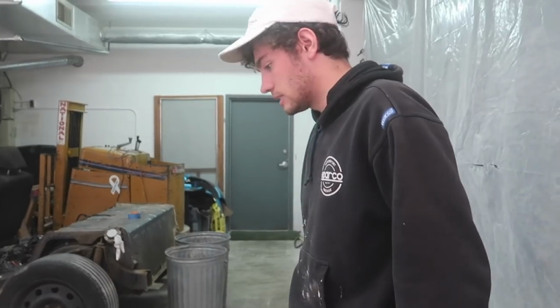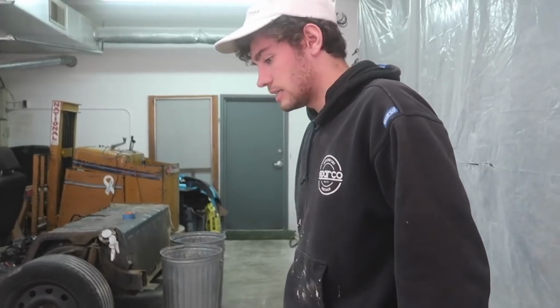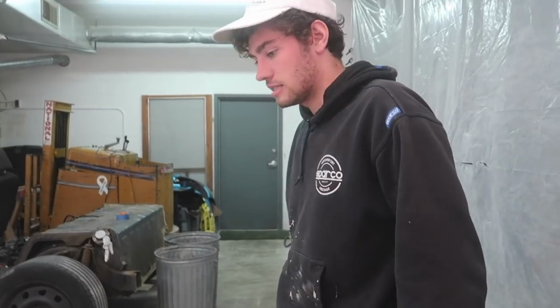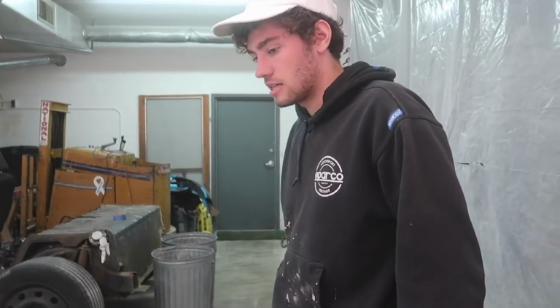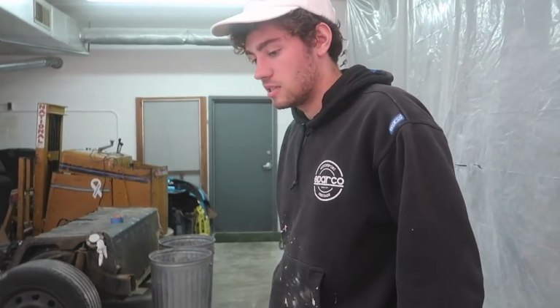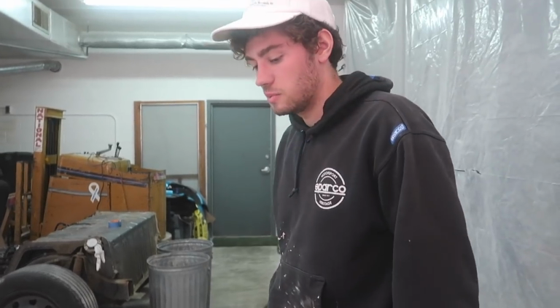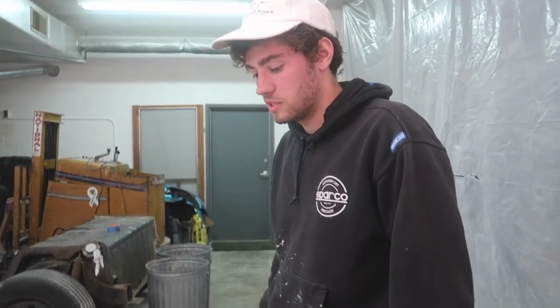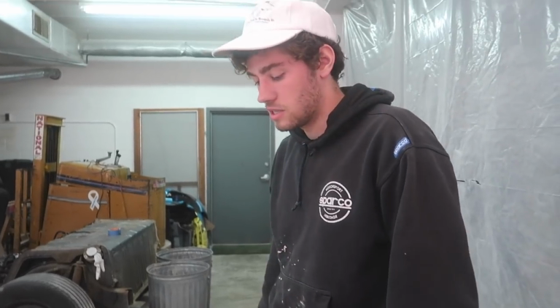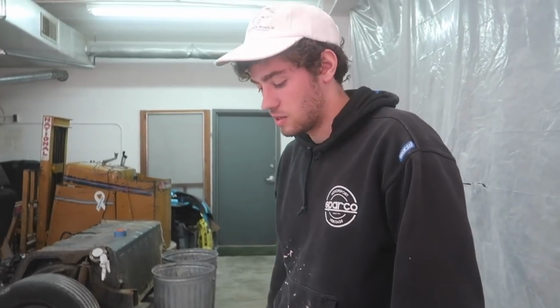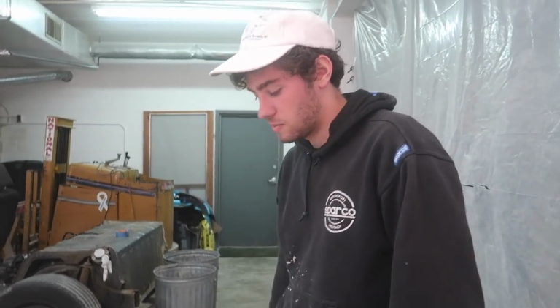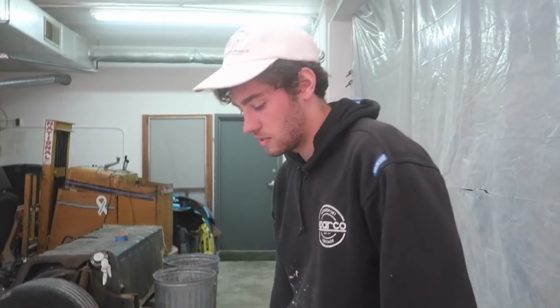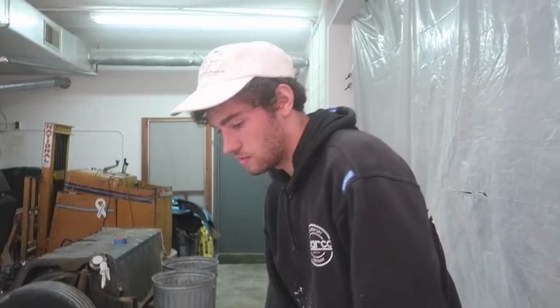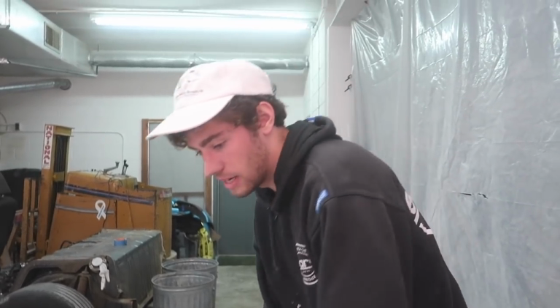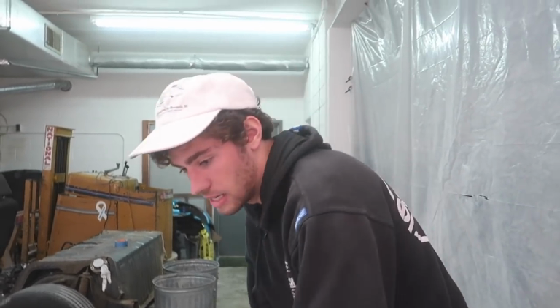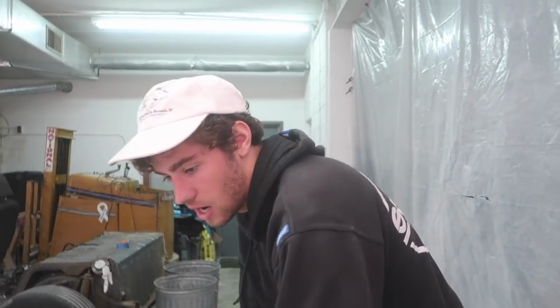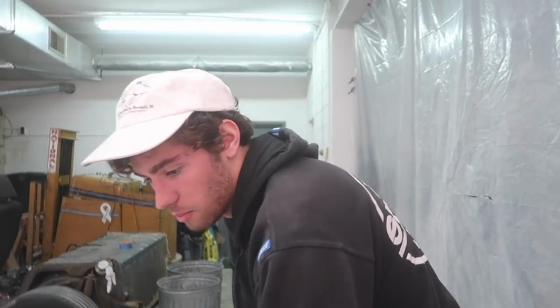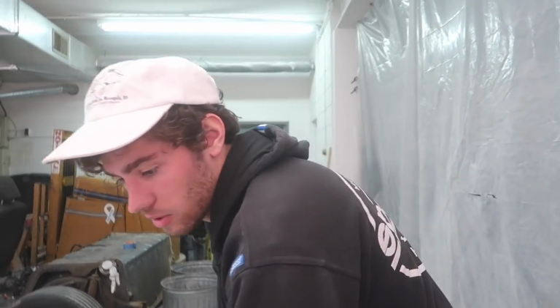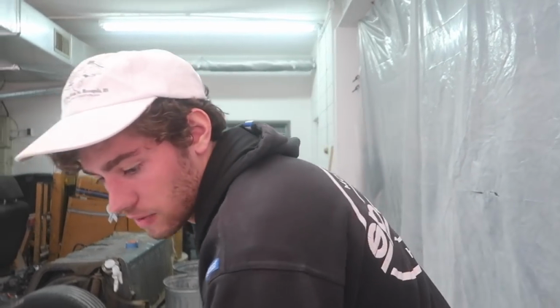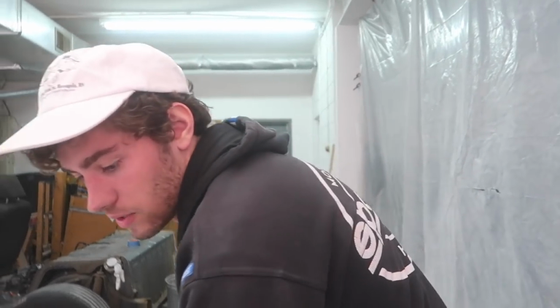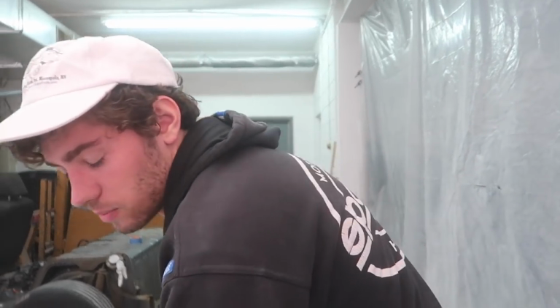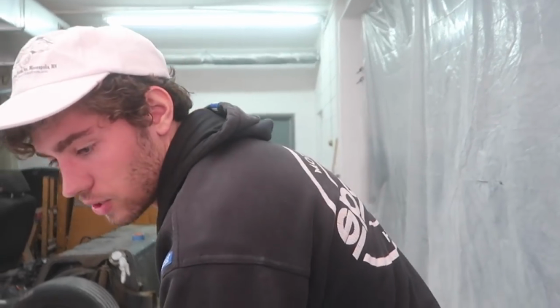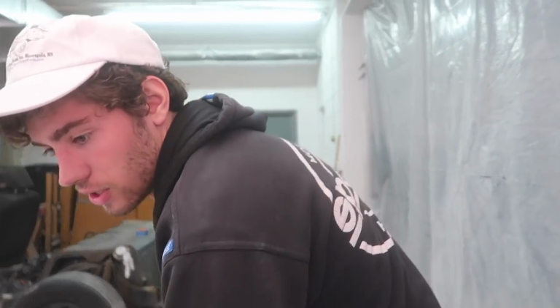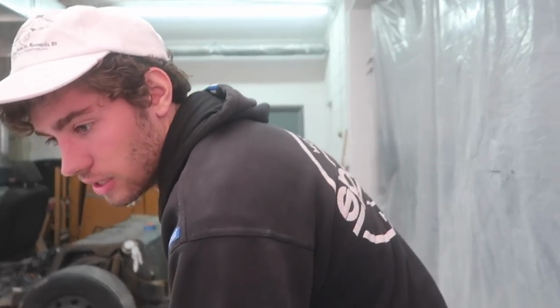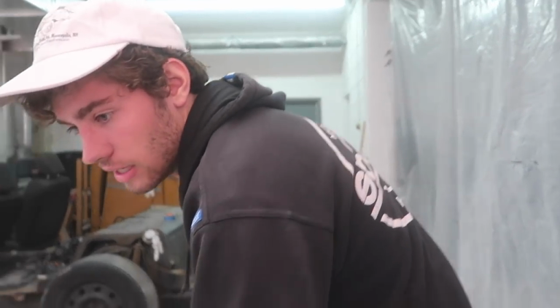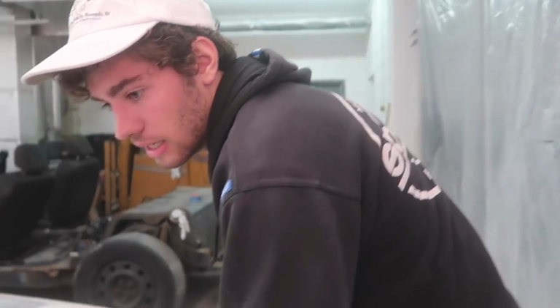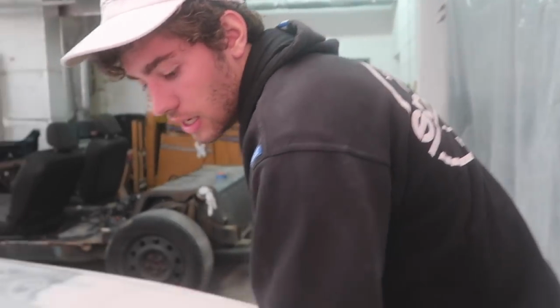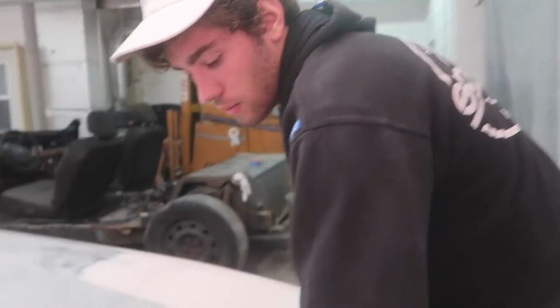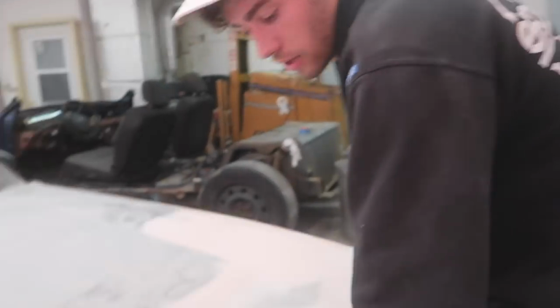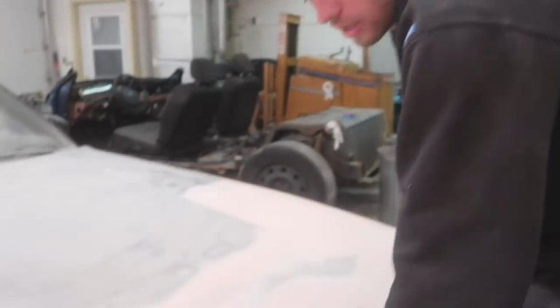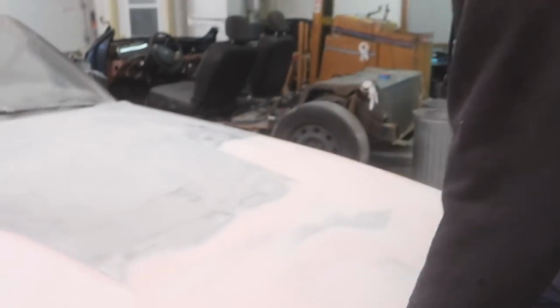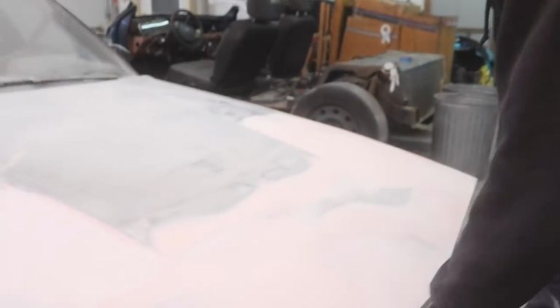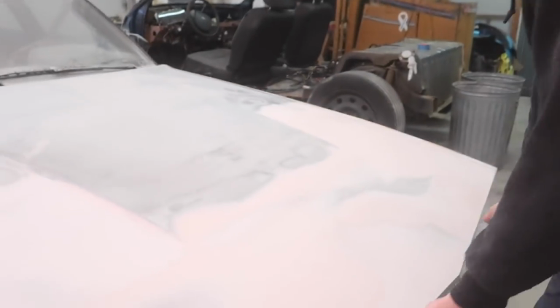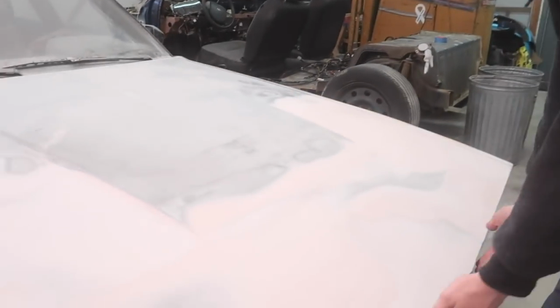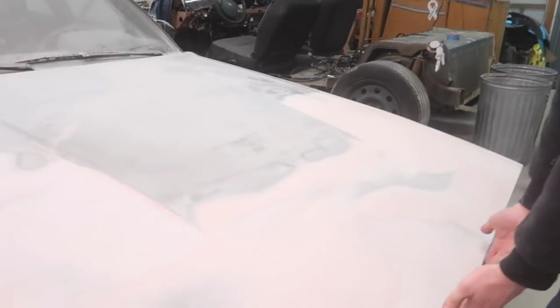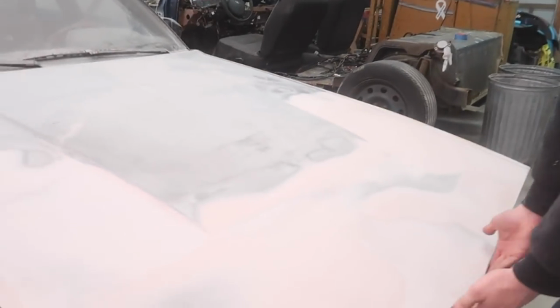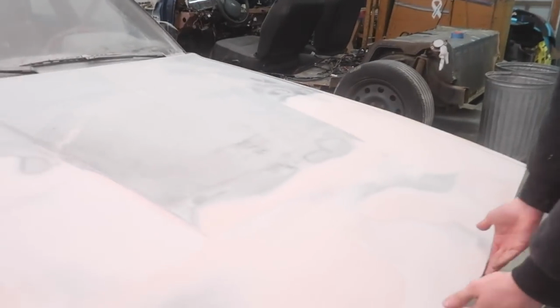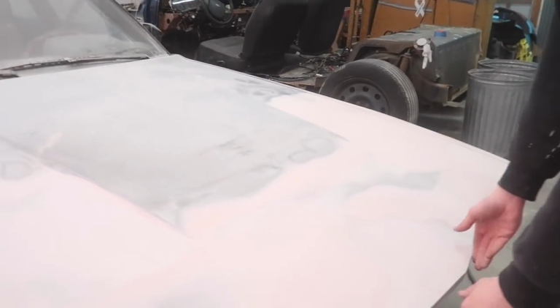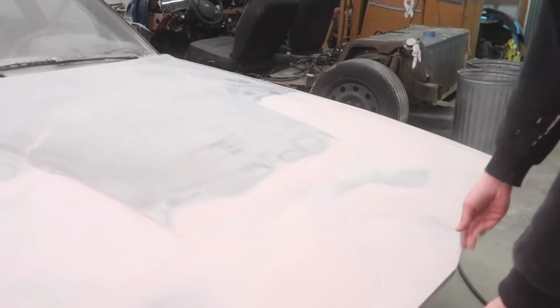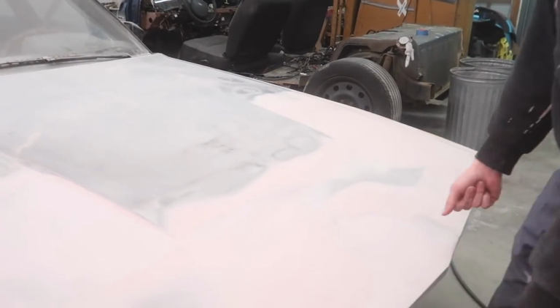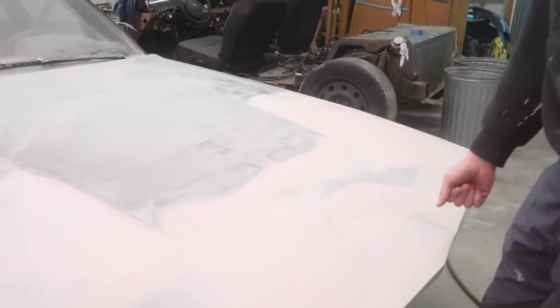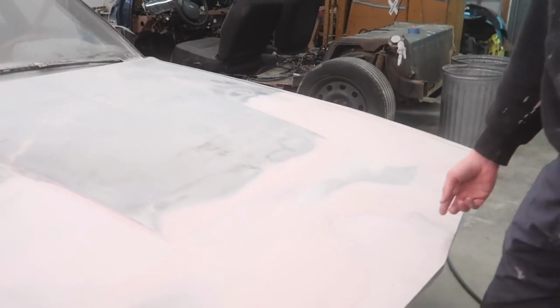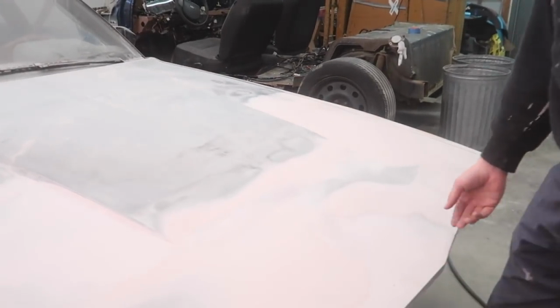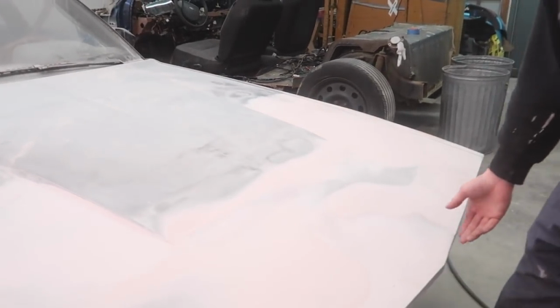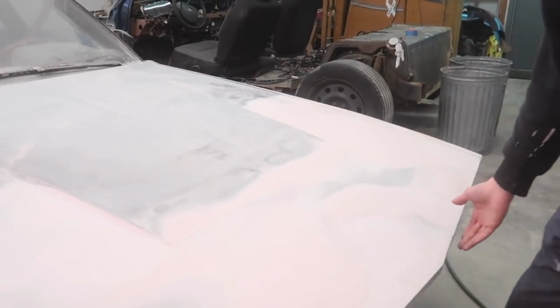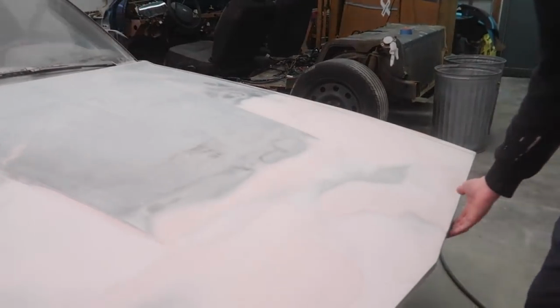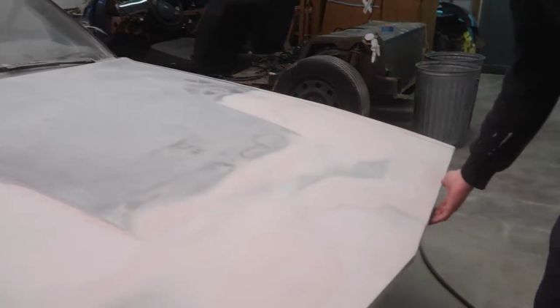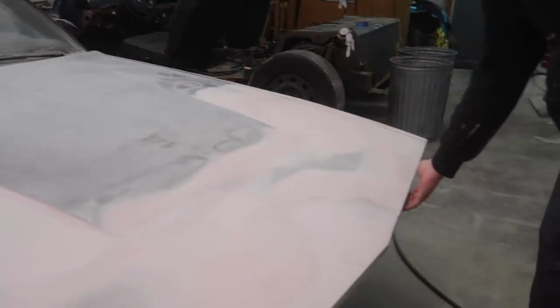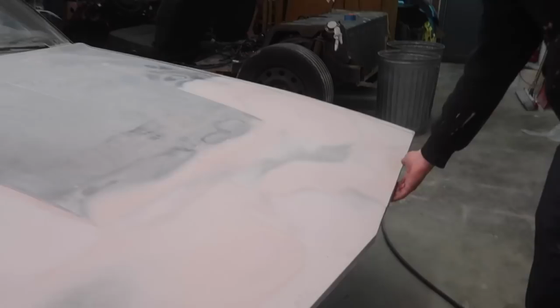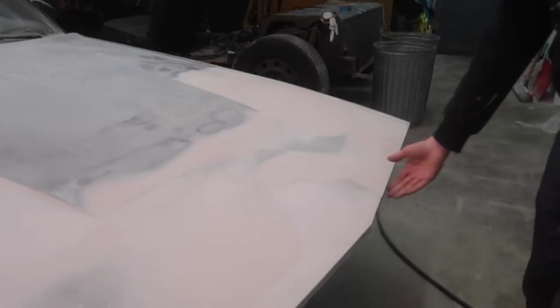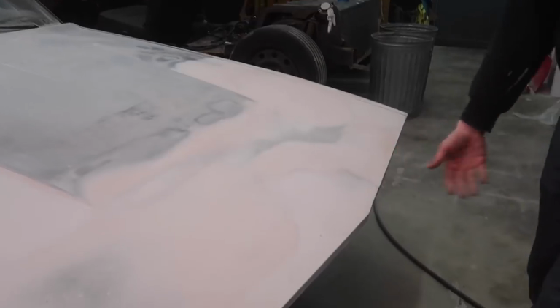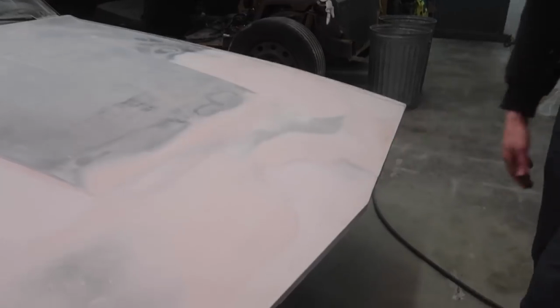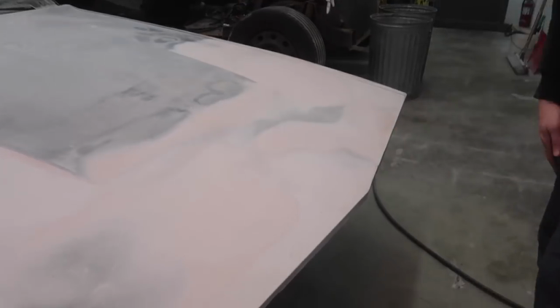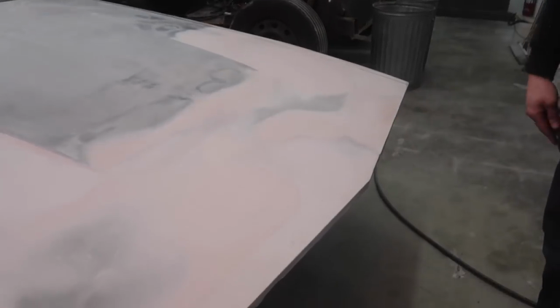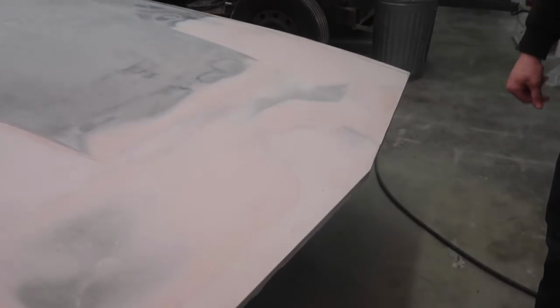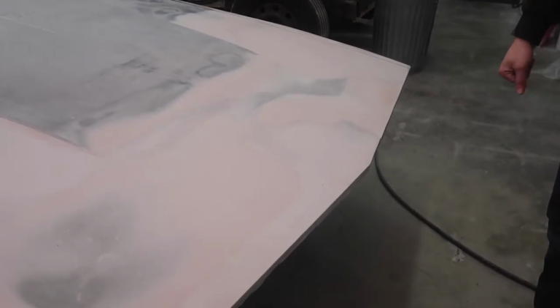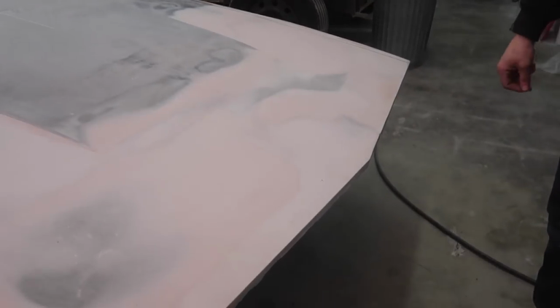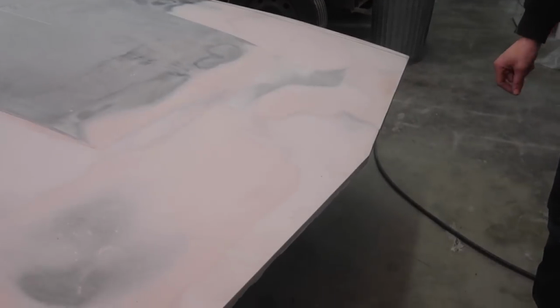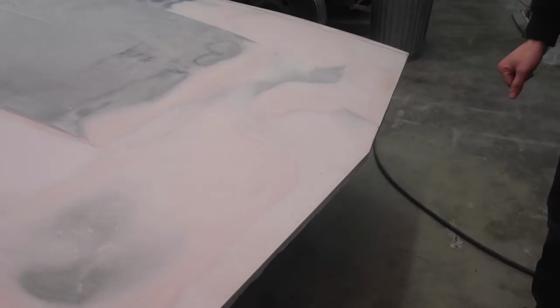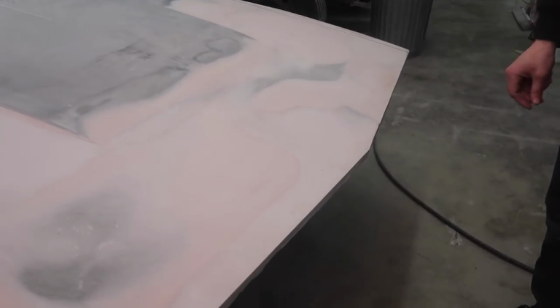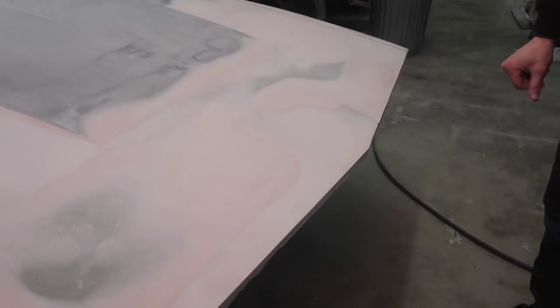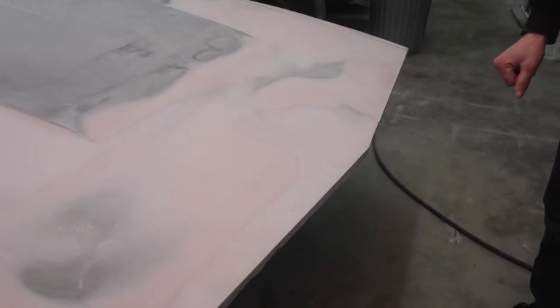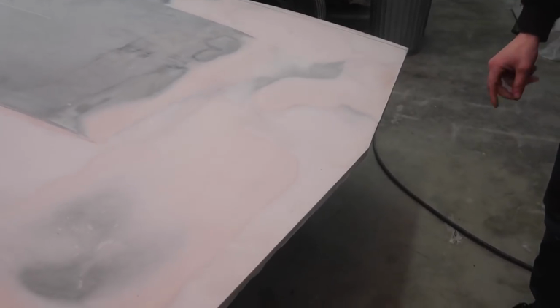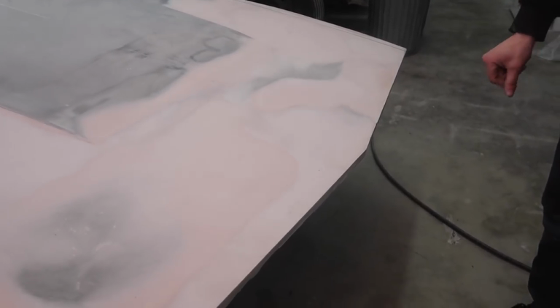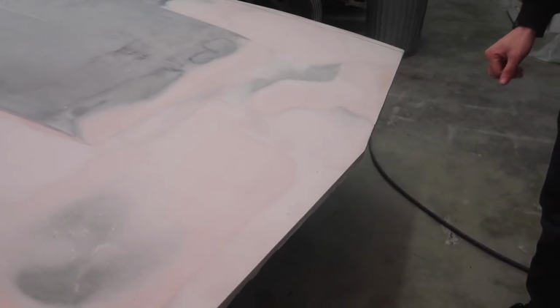Right now I'm going to lift up the hood, grind this down real quick probably with the DA, and slap some bondo on there.